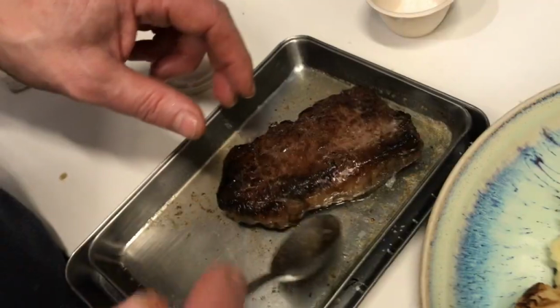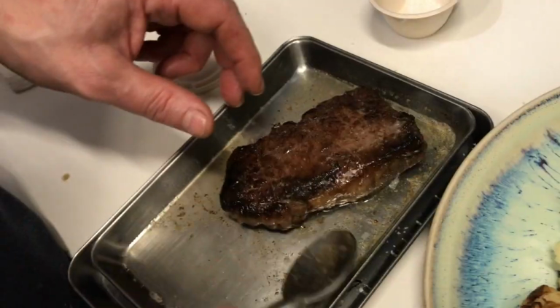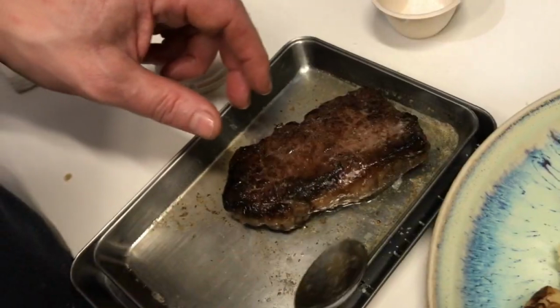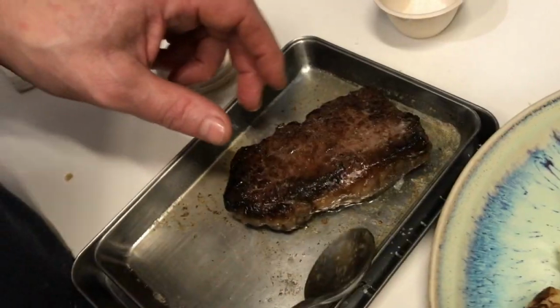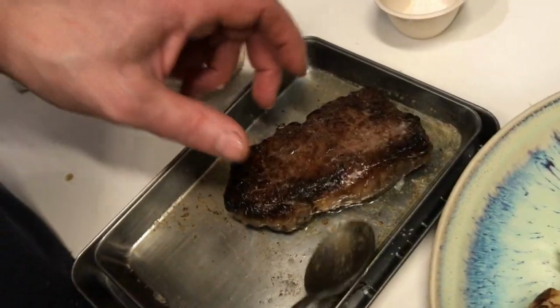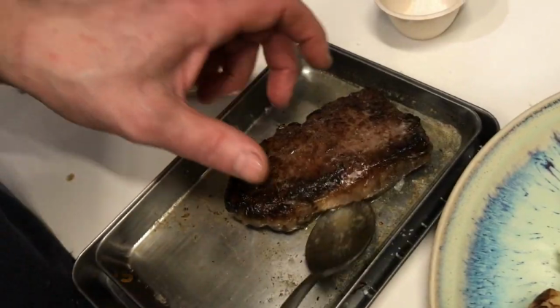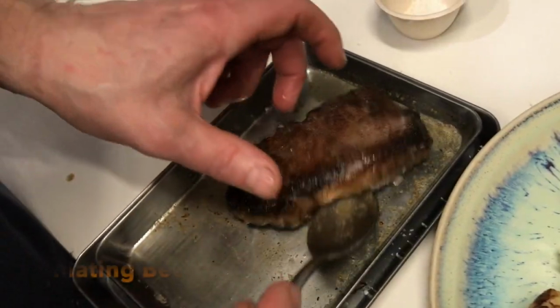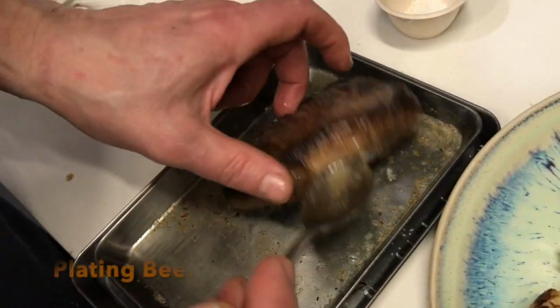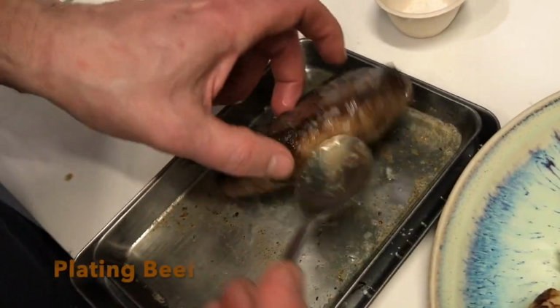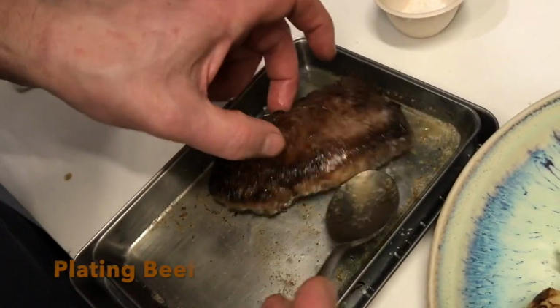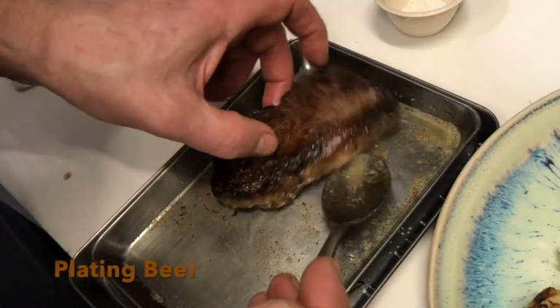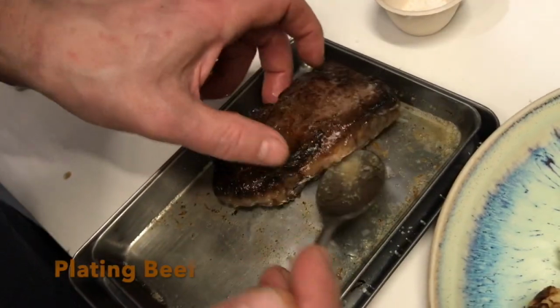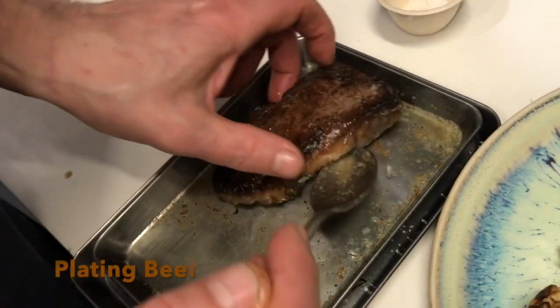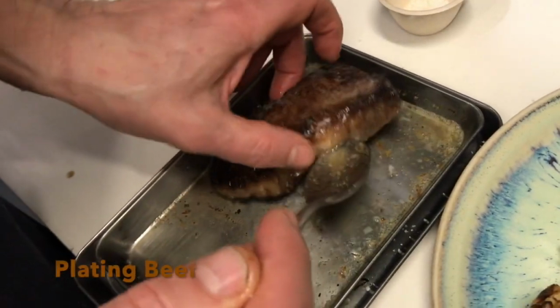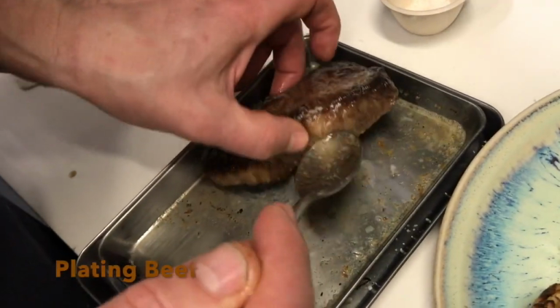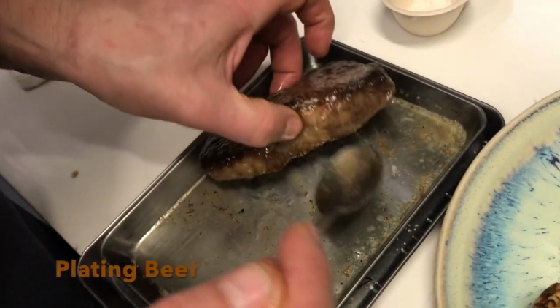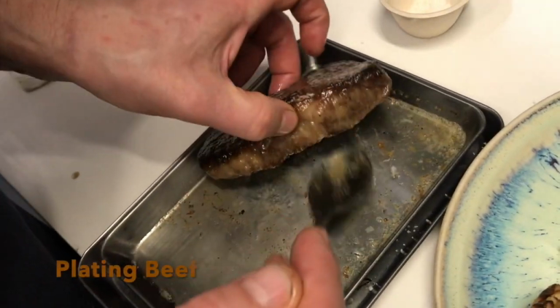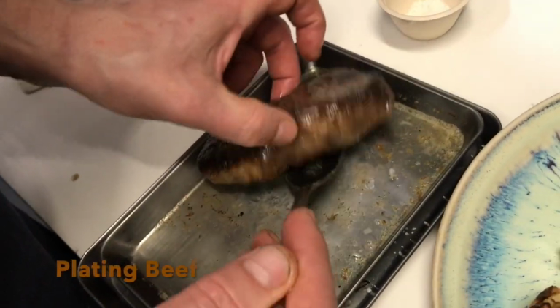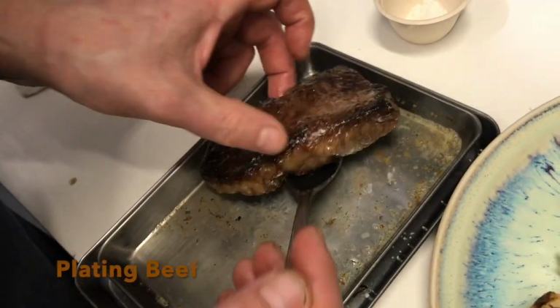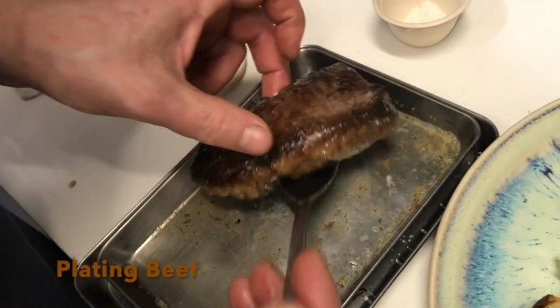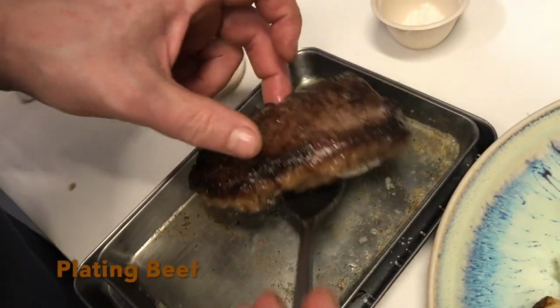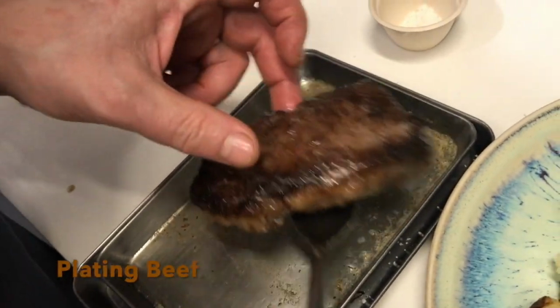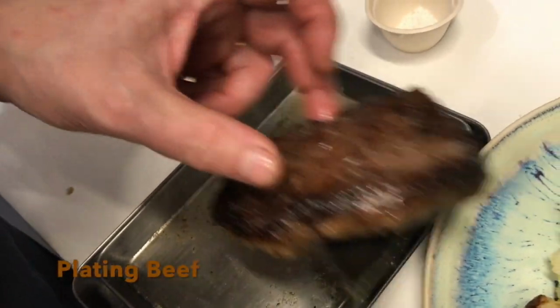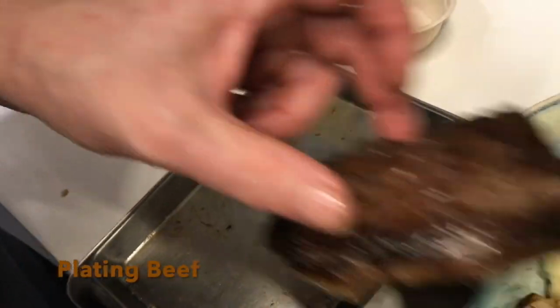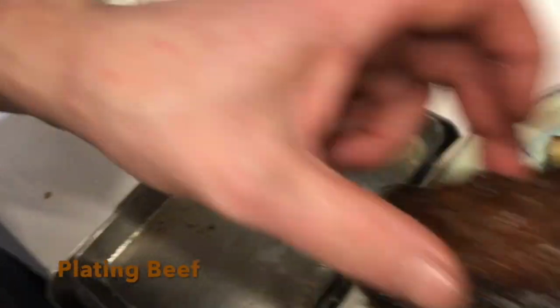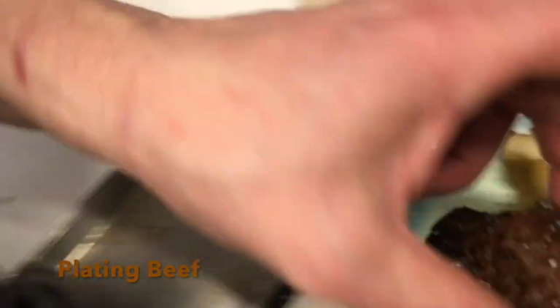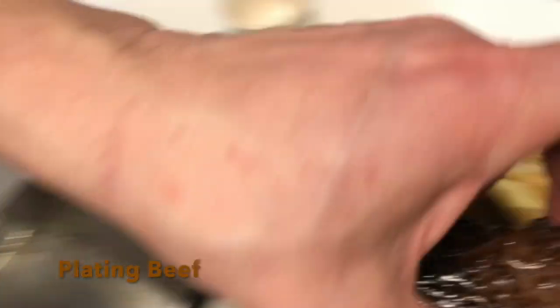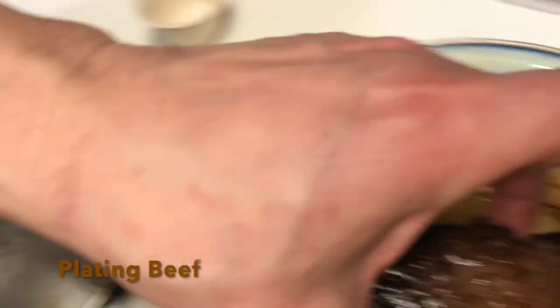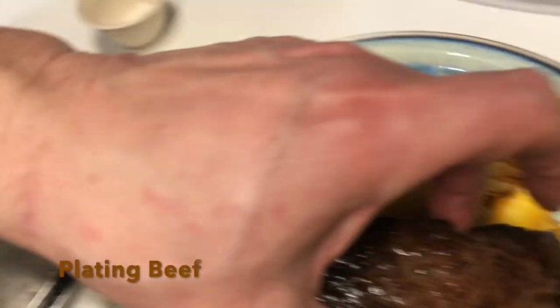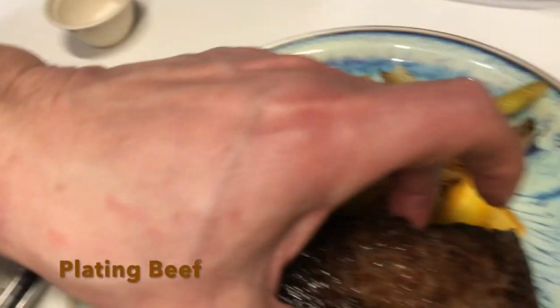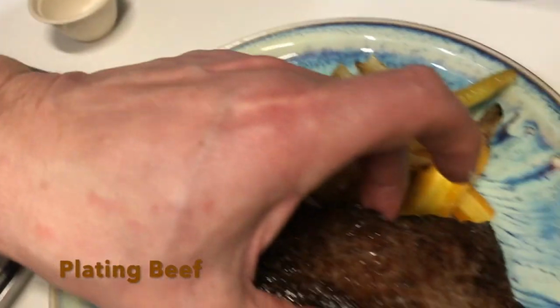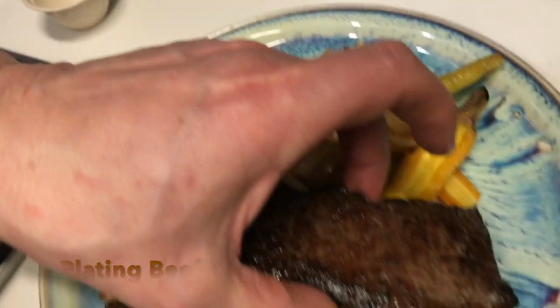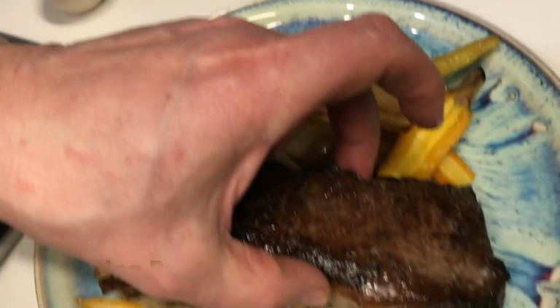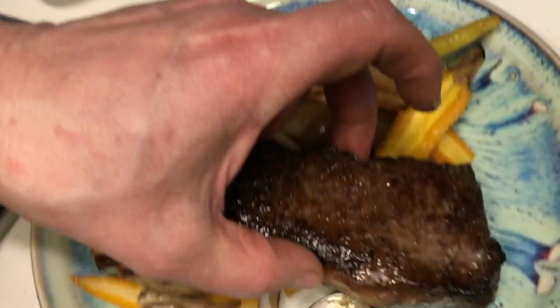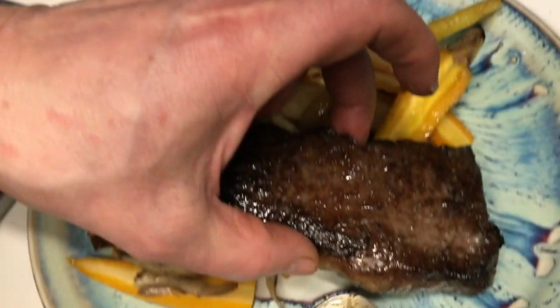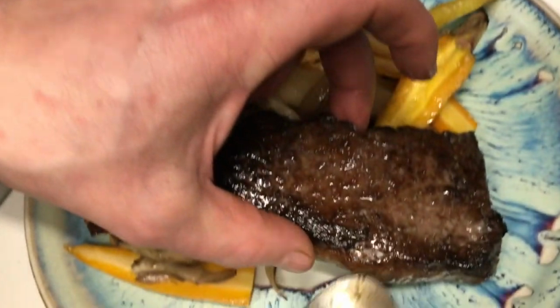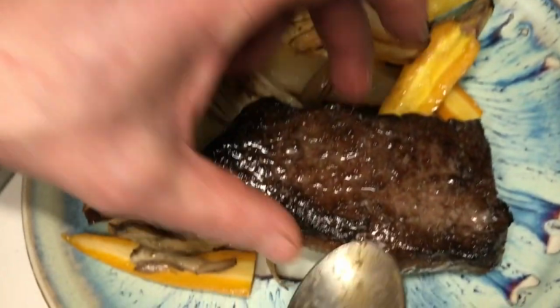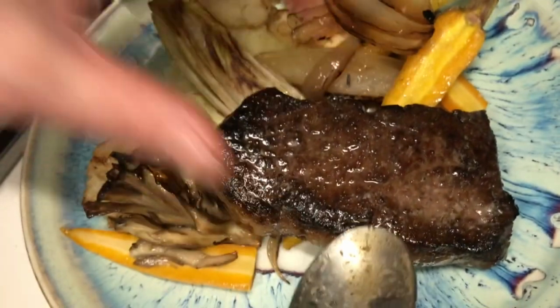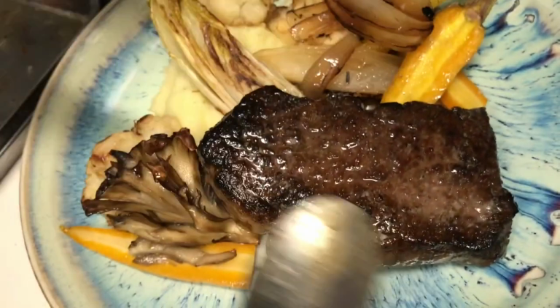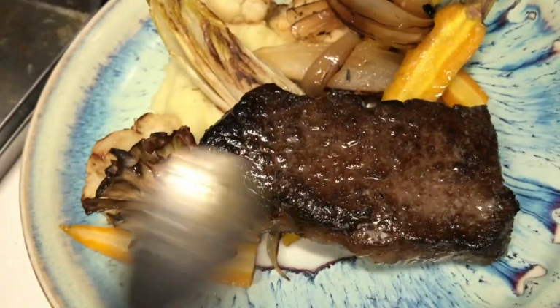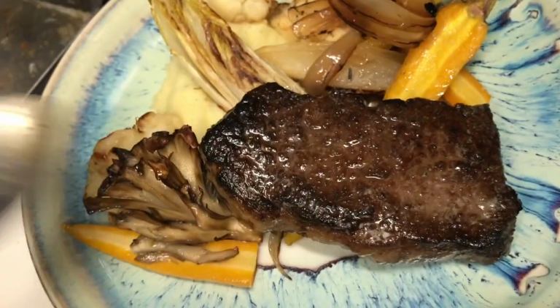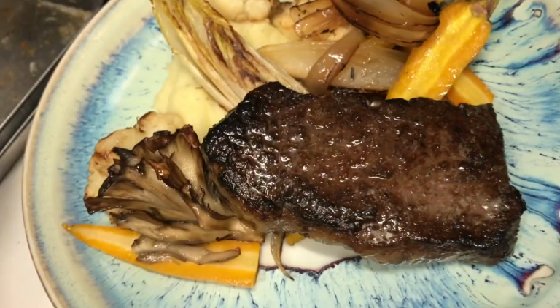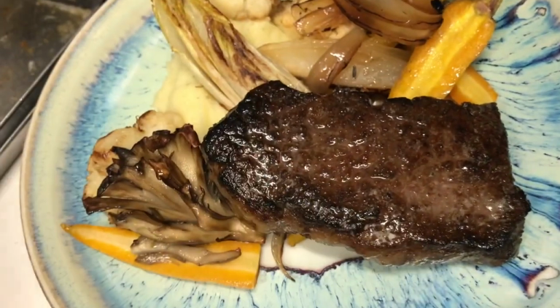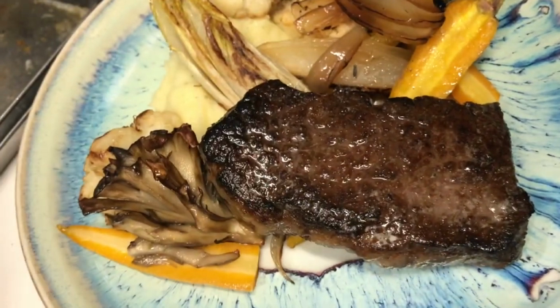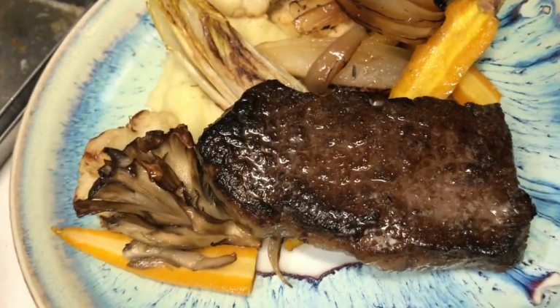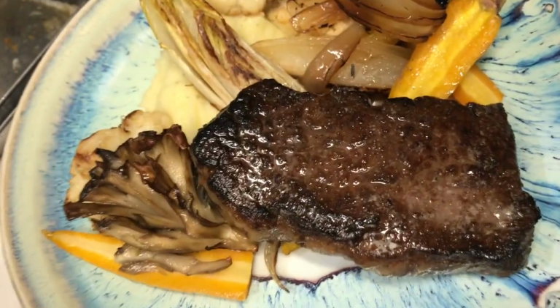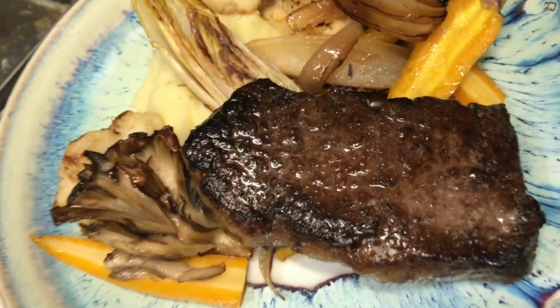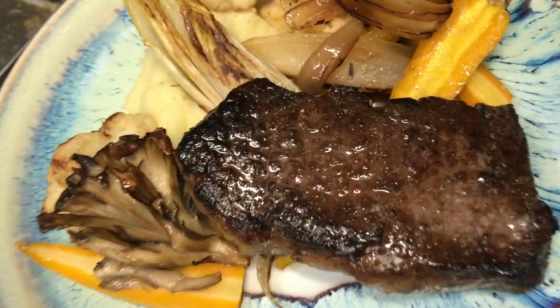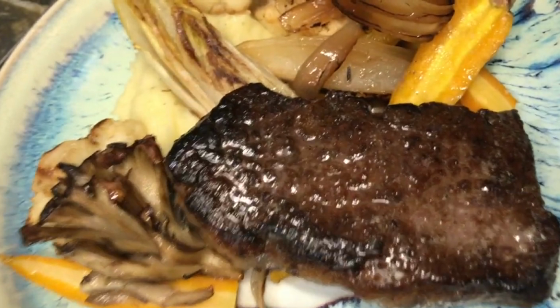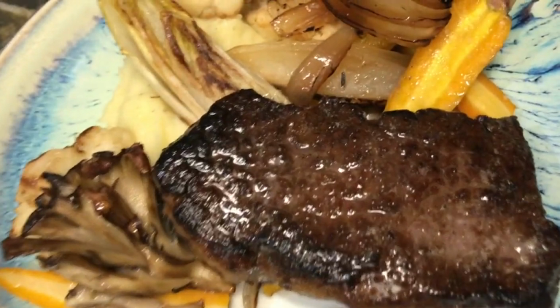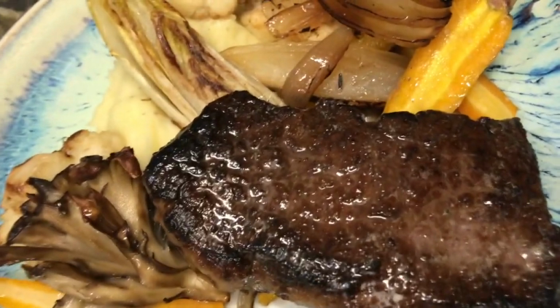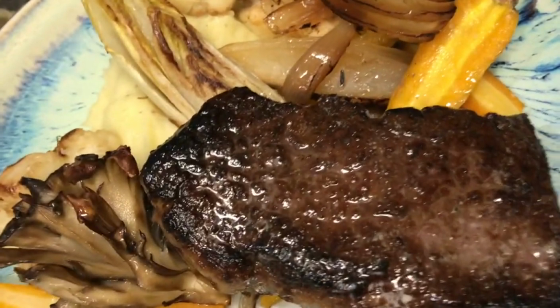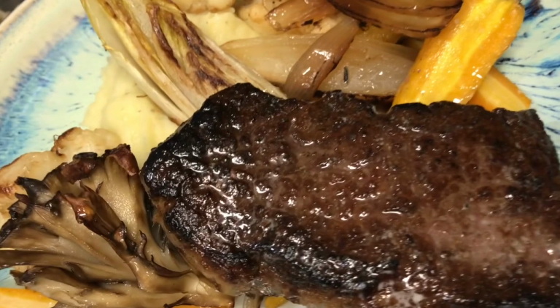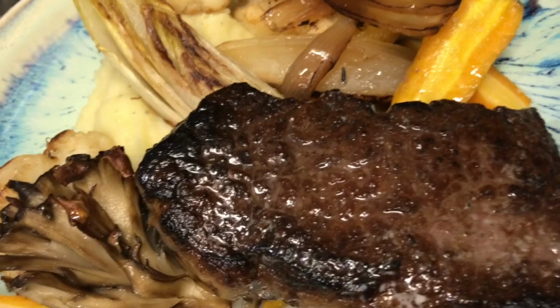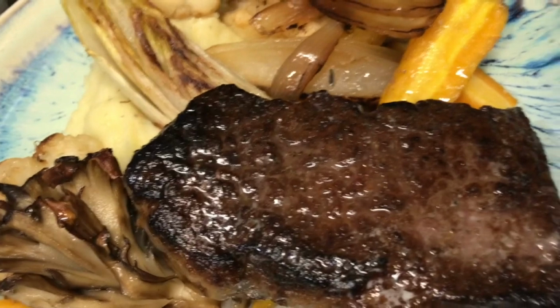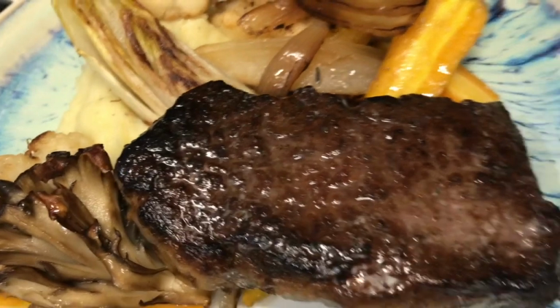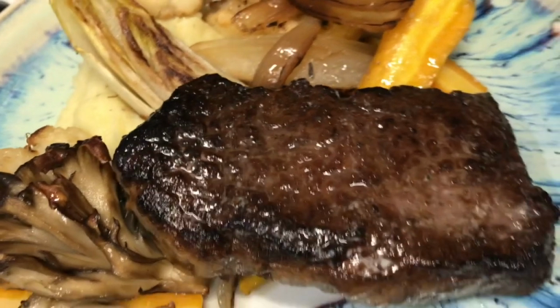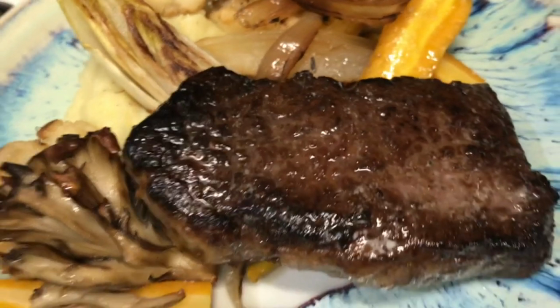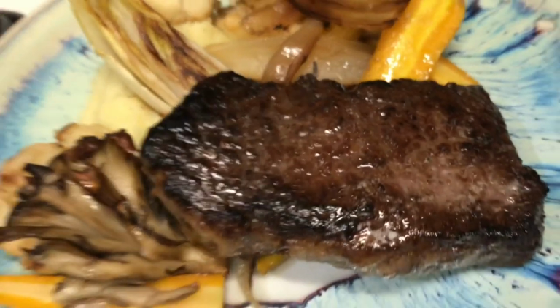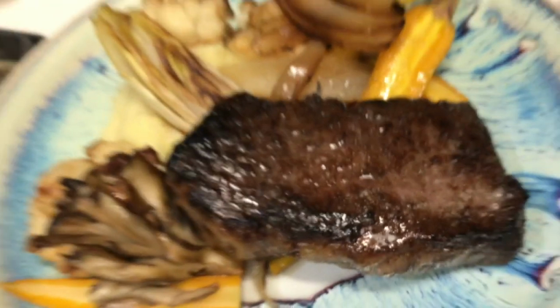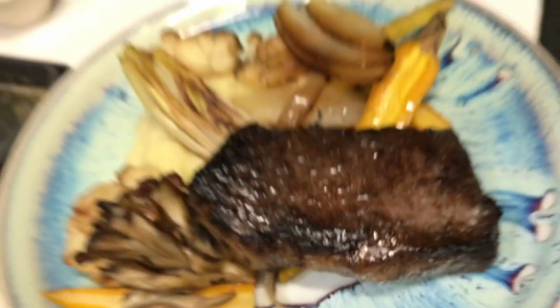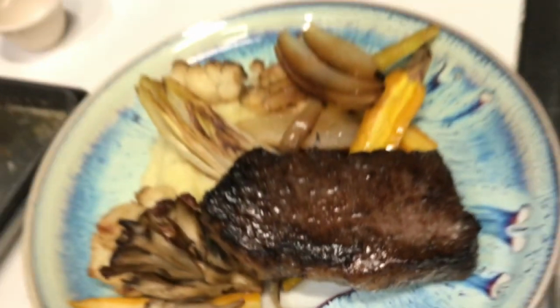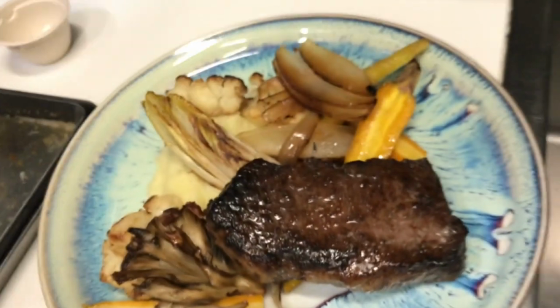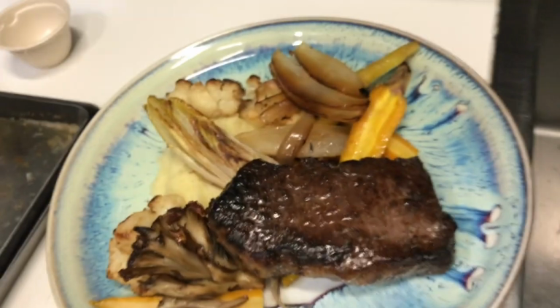We're going to place the beef down on the plate and serve it just like that.